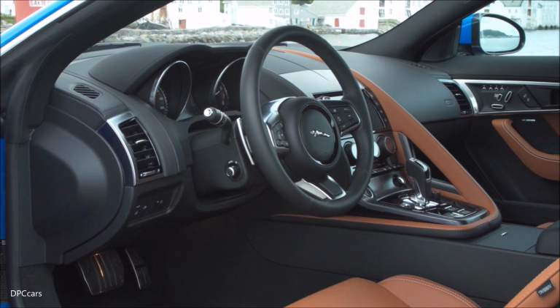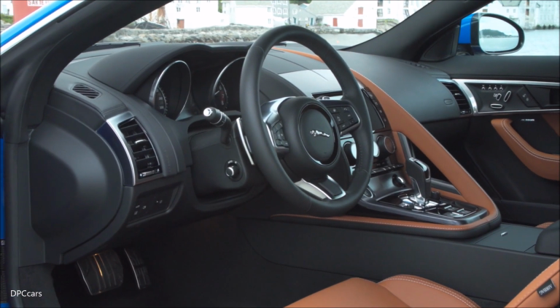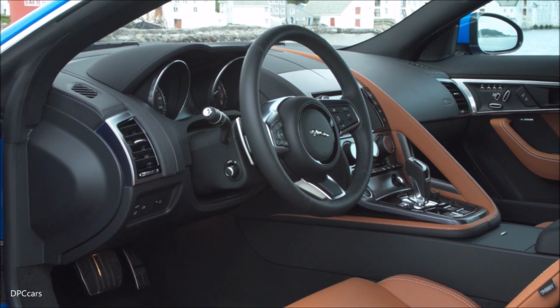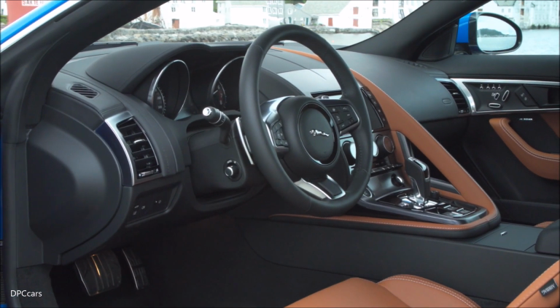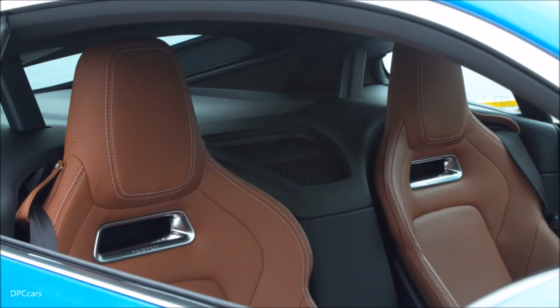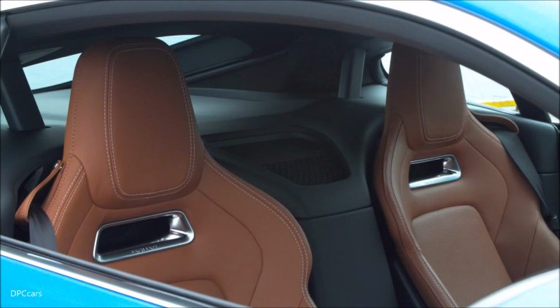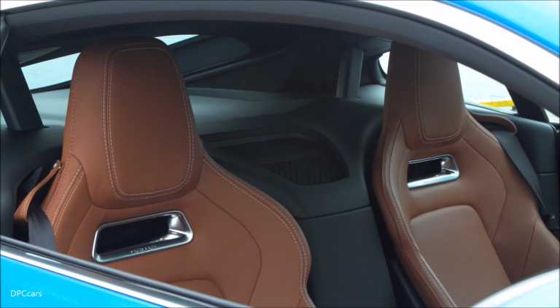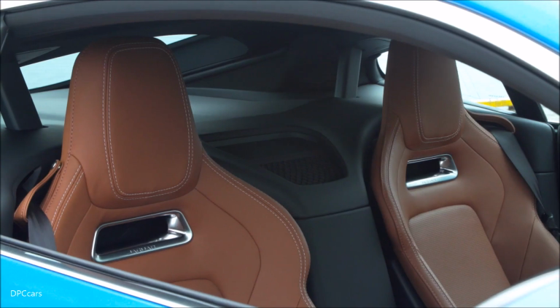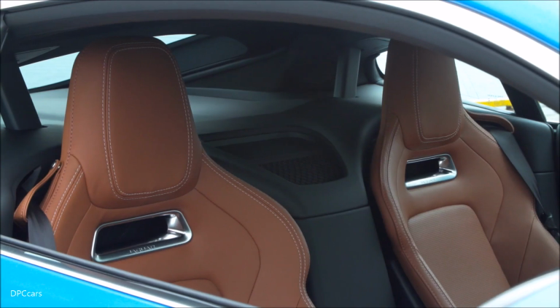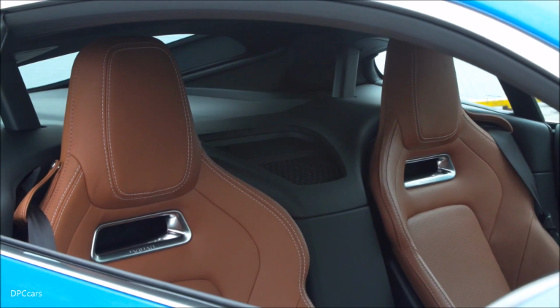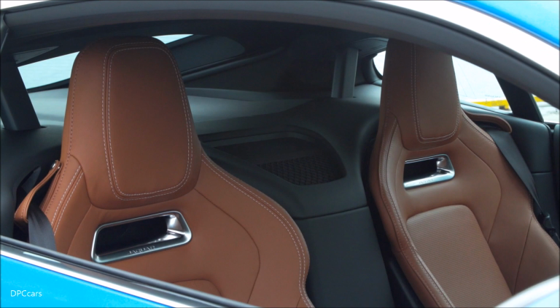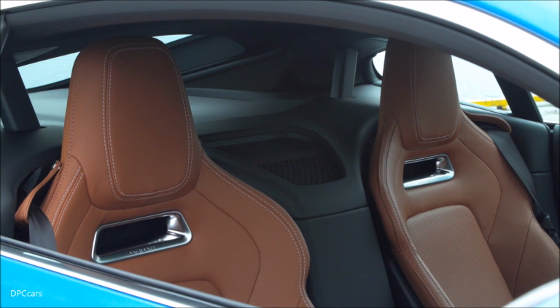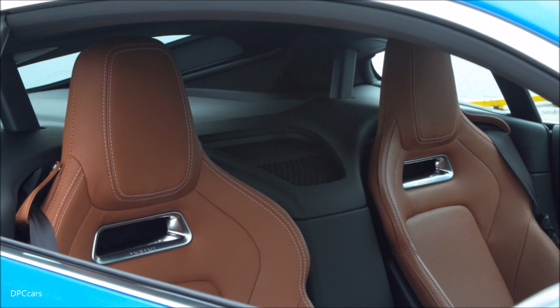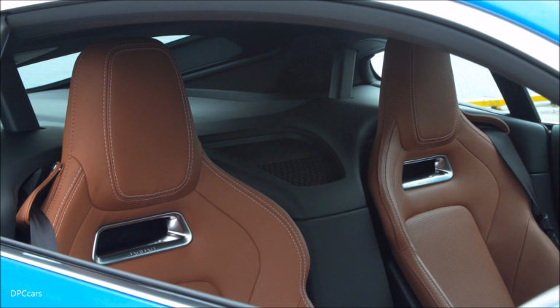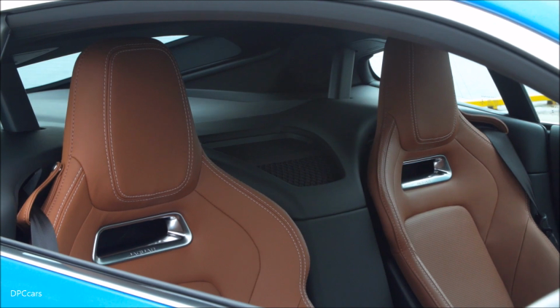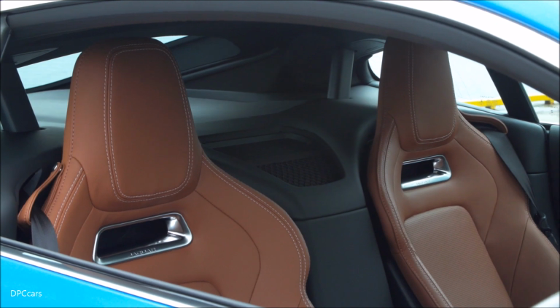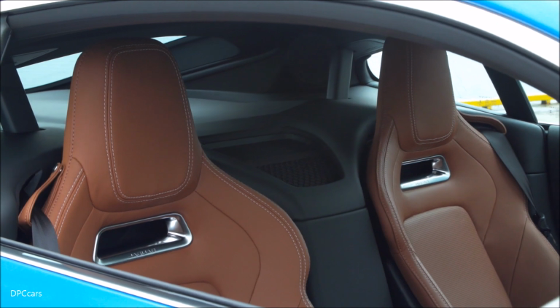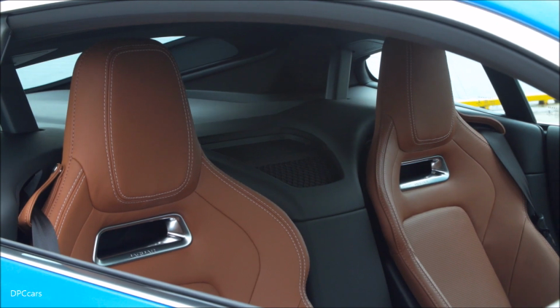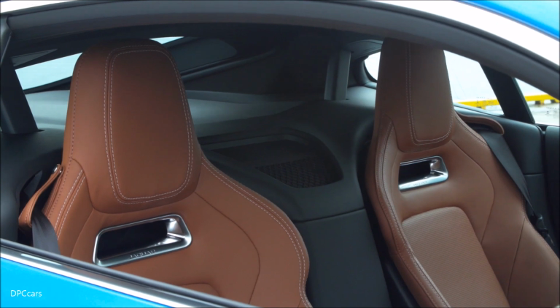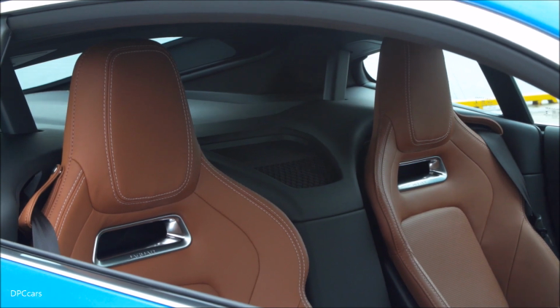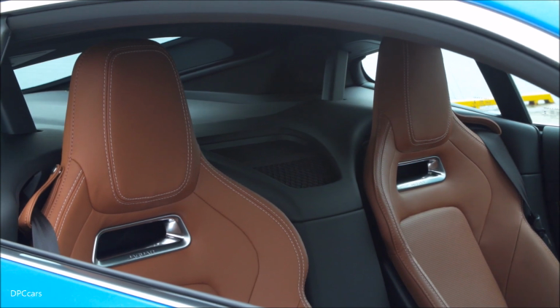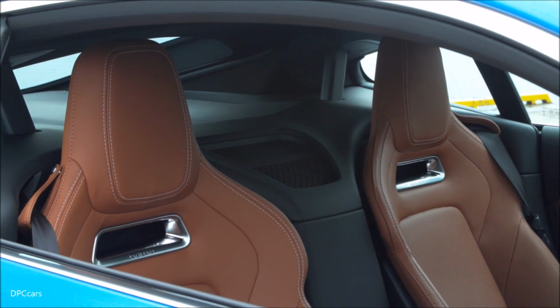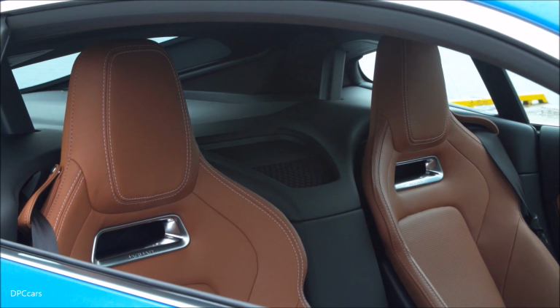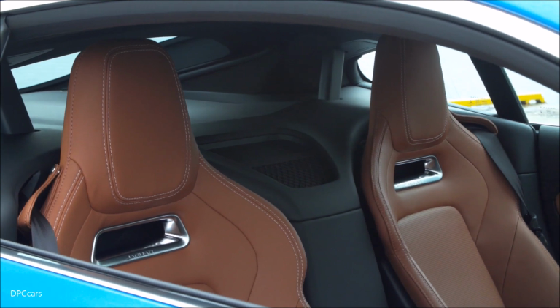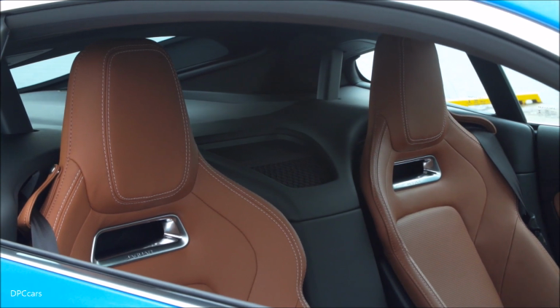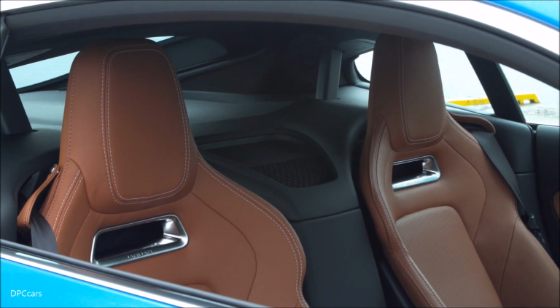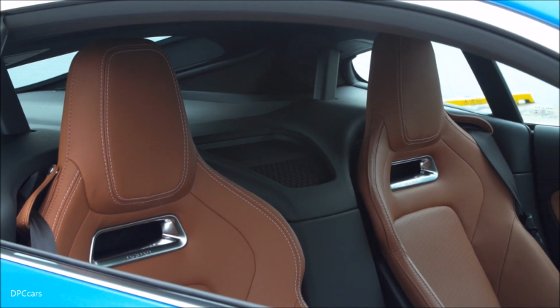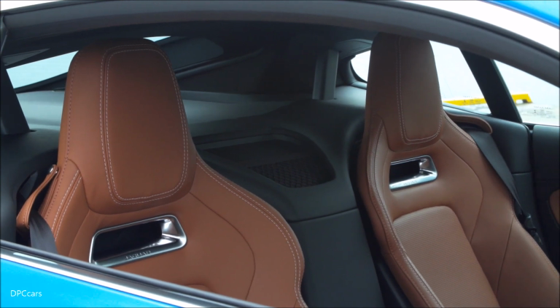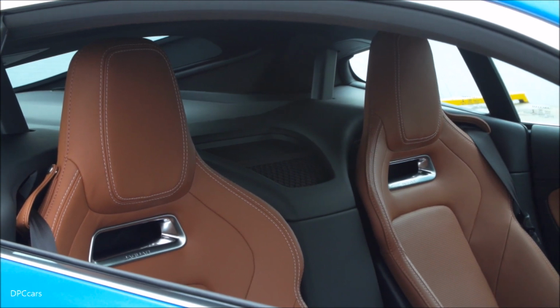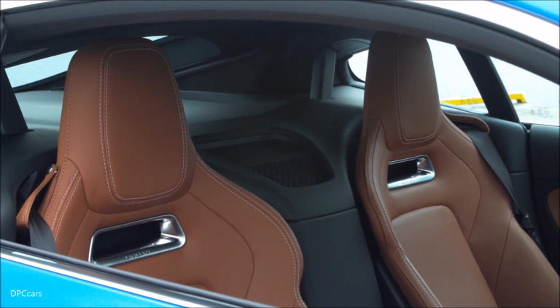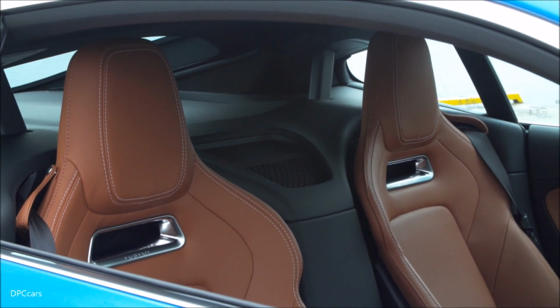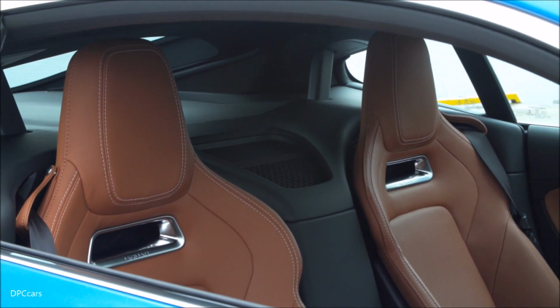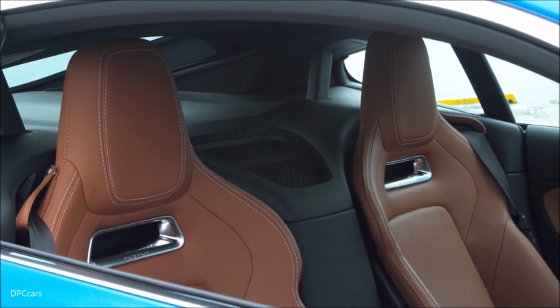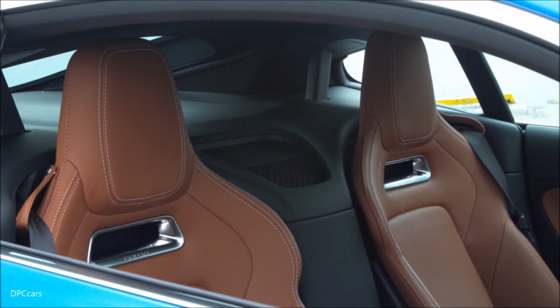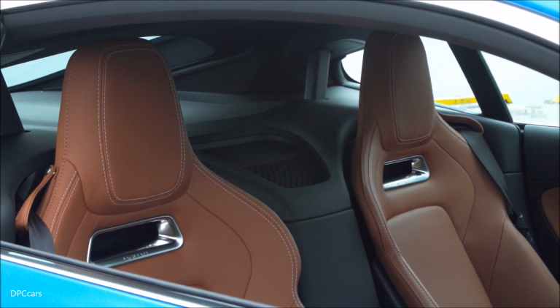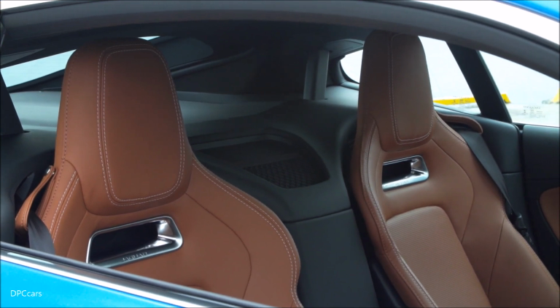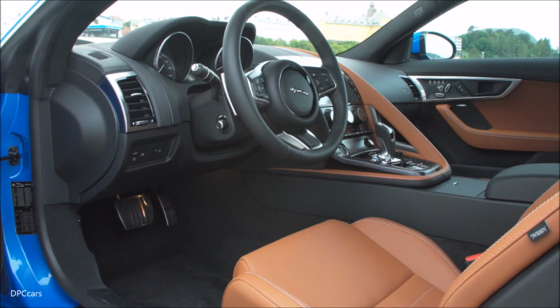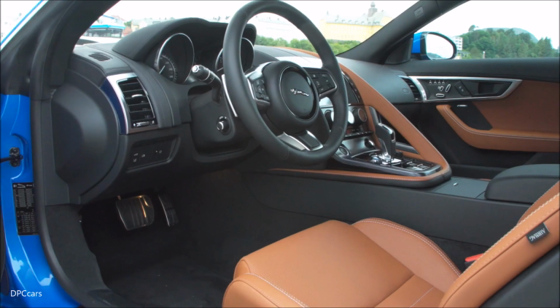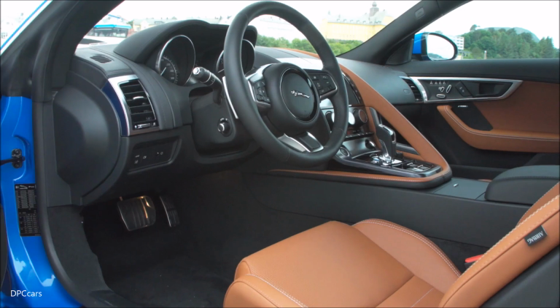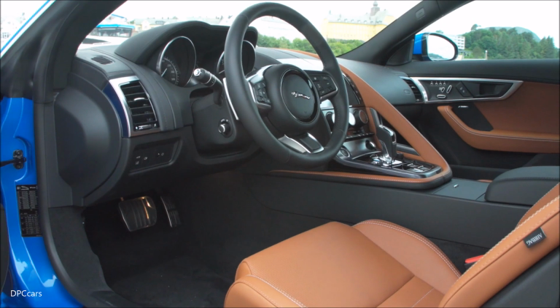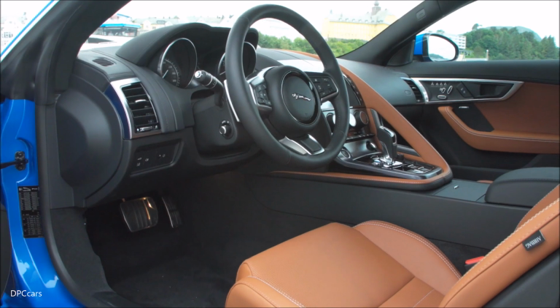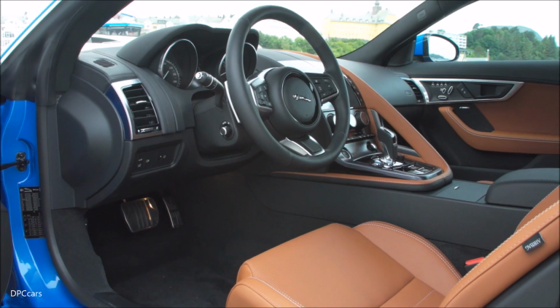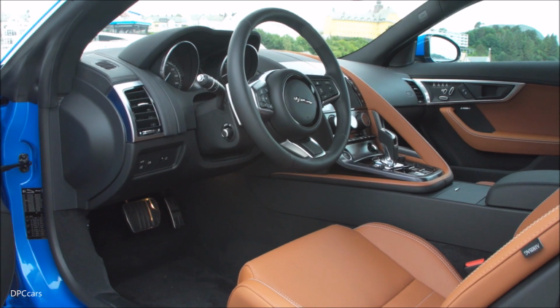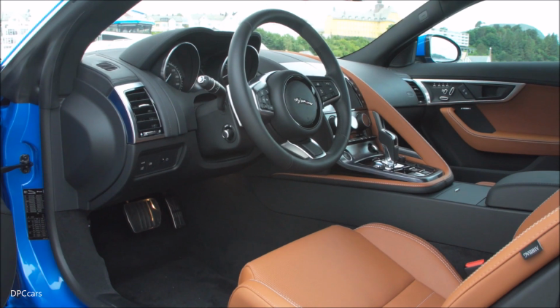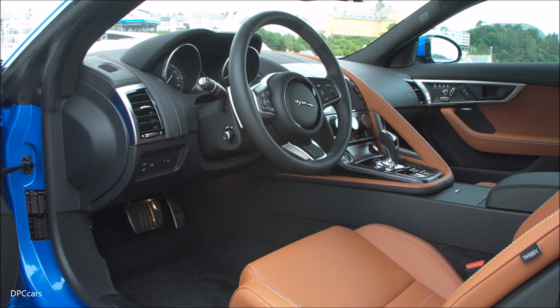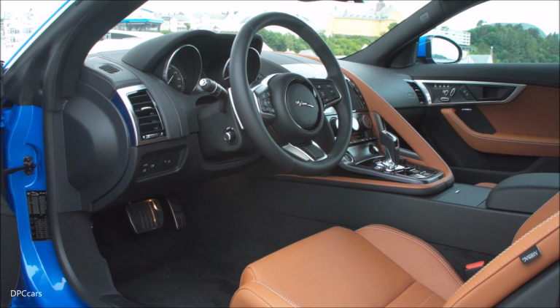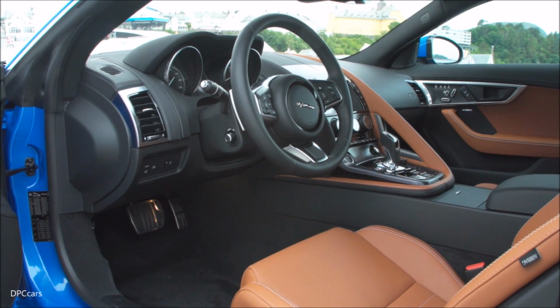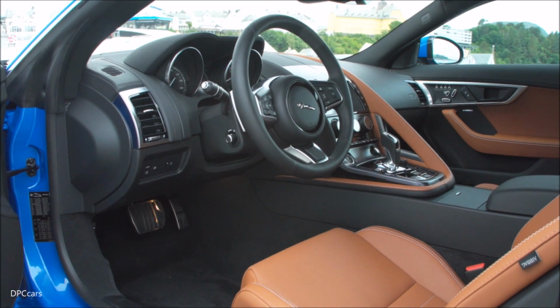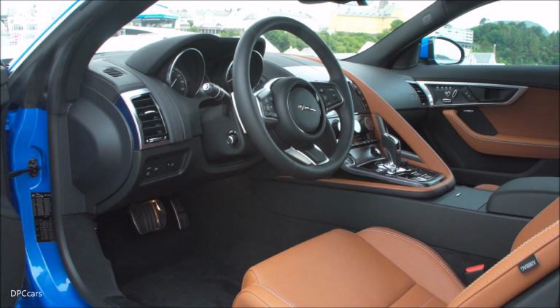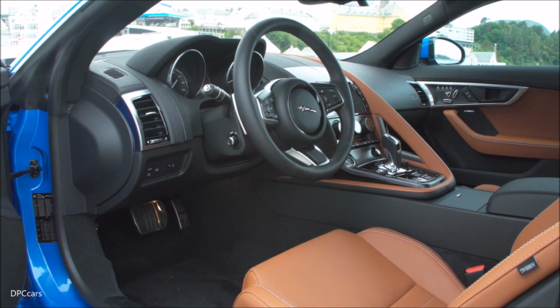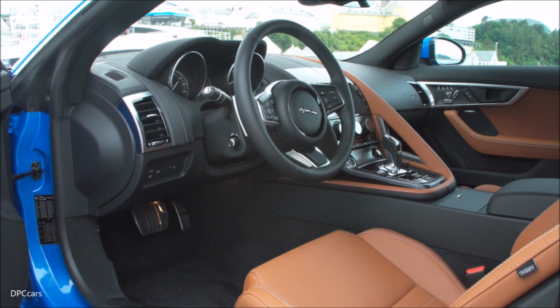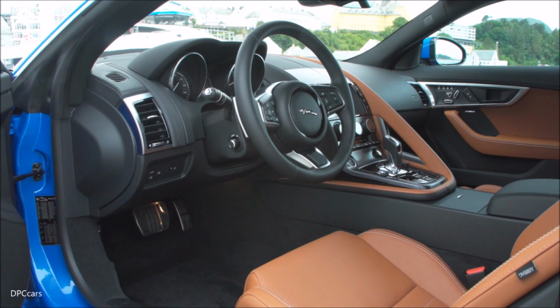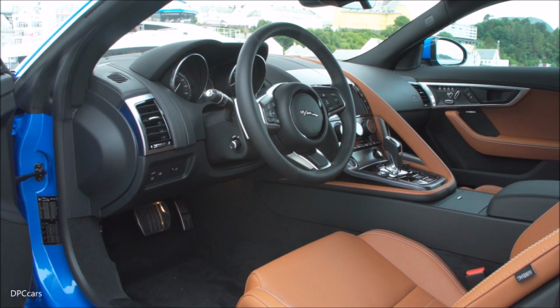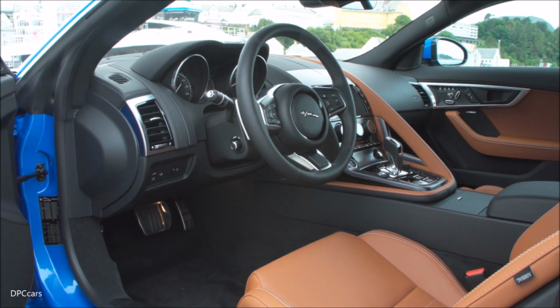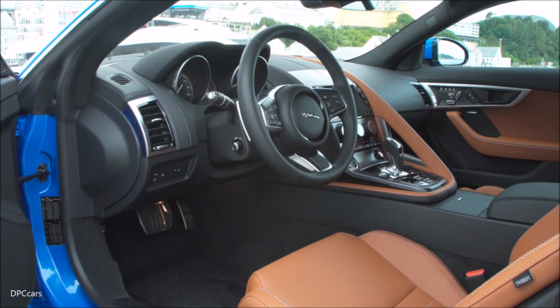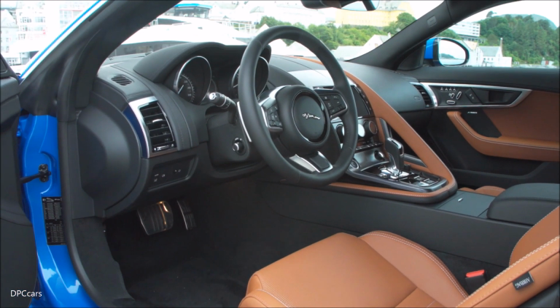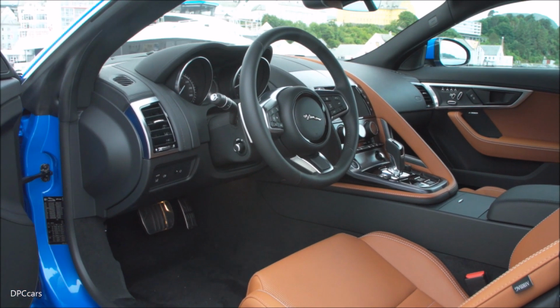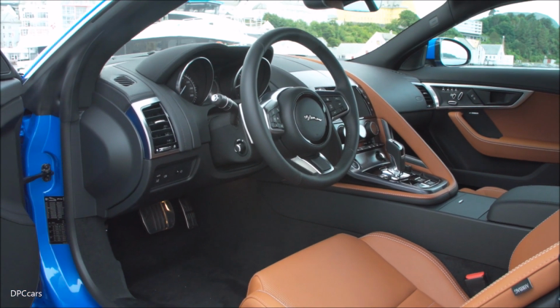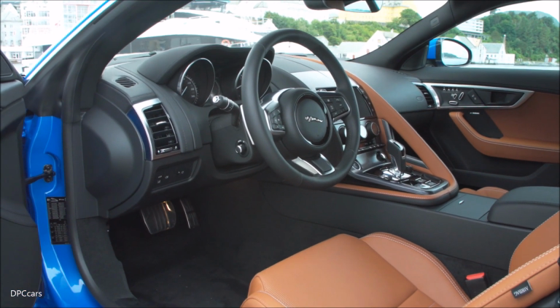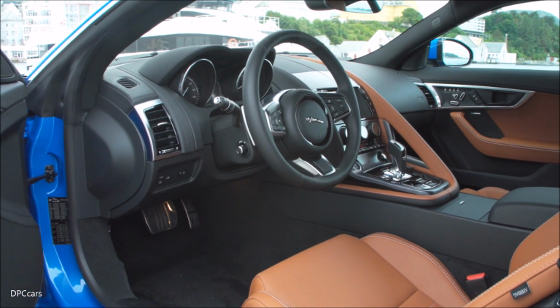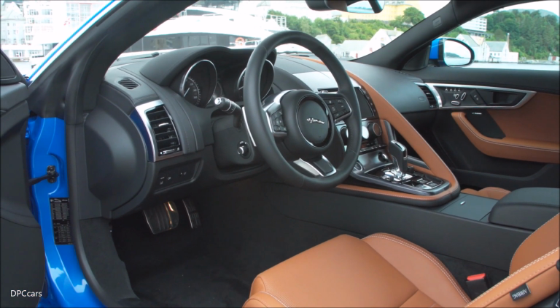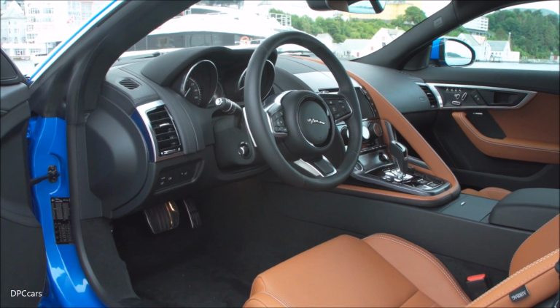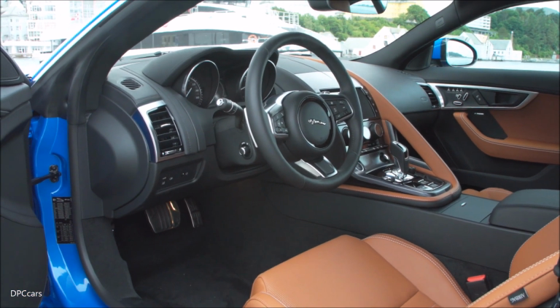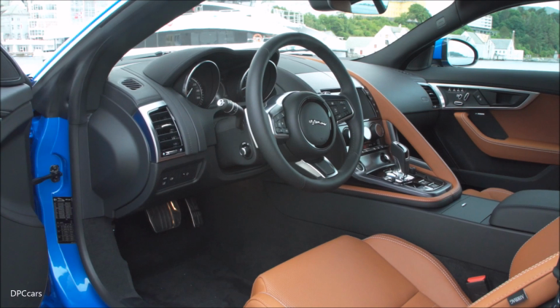The changes to the F-type's interior, including lightweight slimline seats, Touch Pro infotainment system and new chrome and aluminium trim finishes, heighten the driver-focused feel.